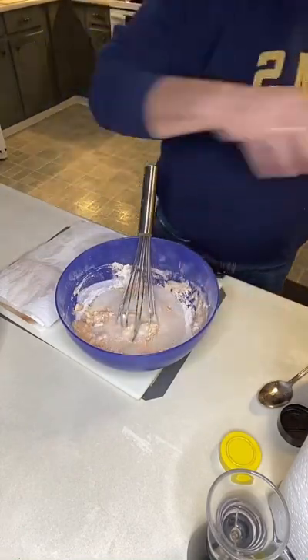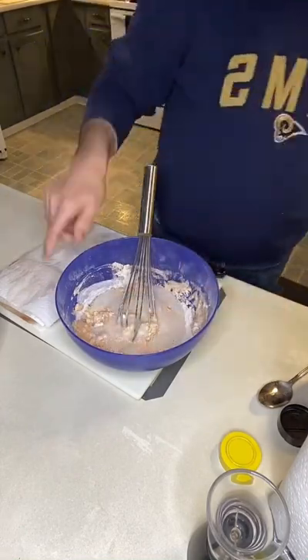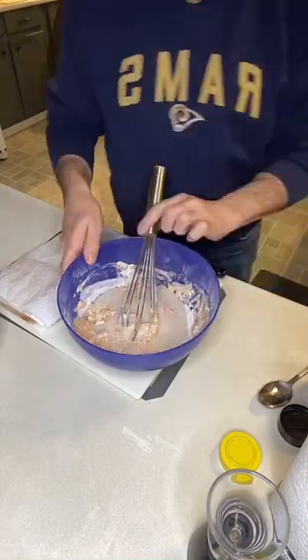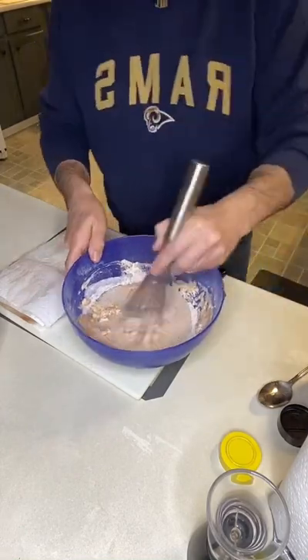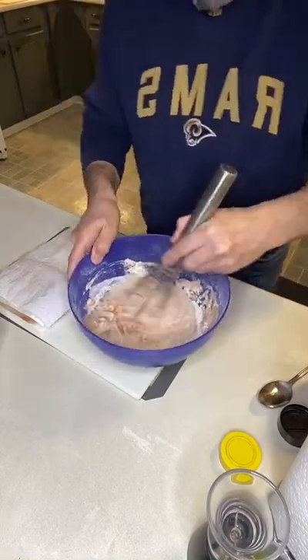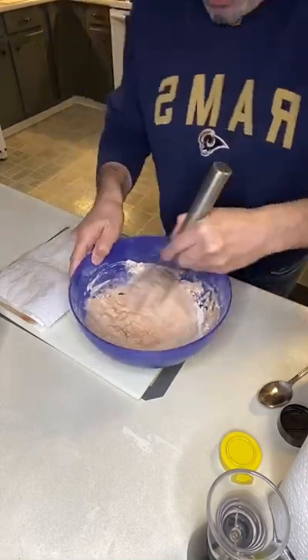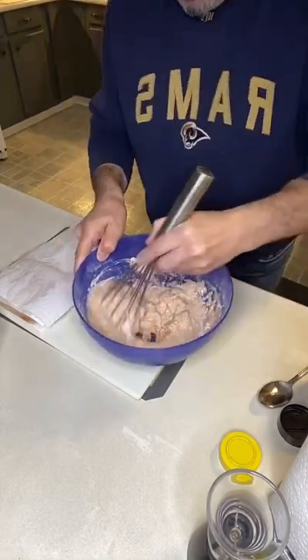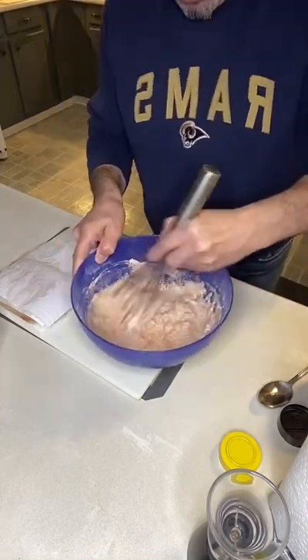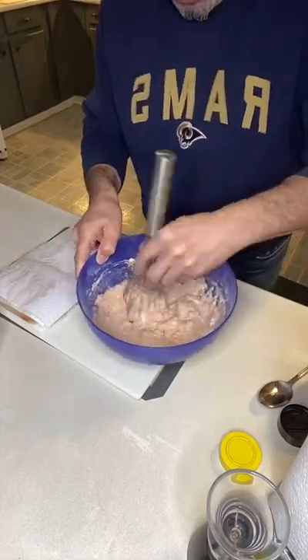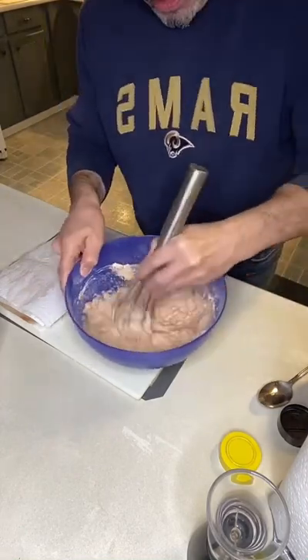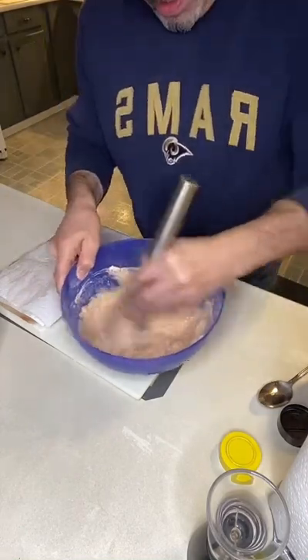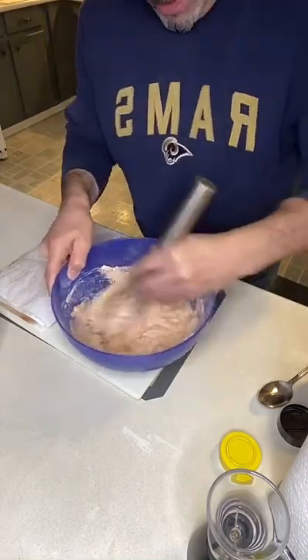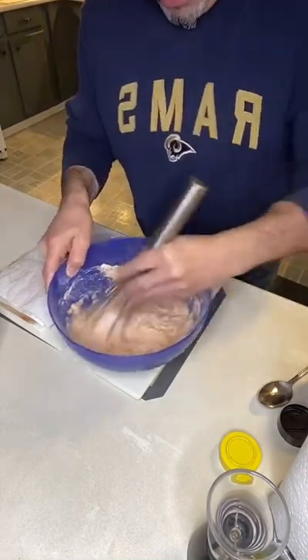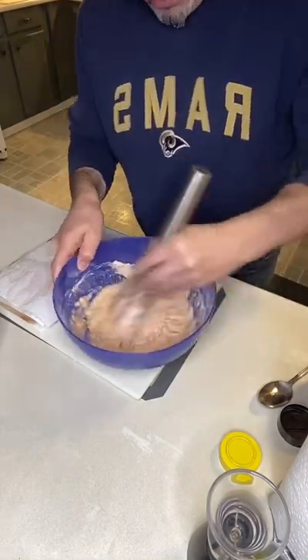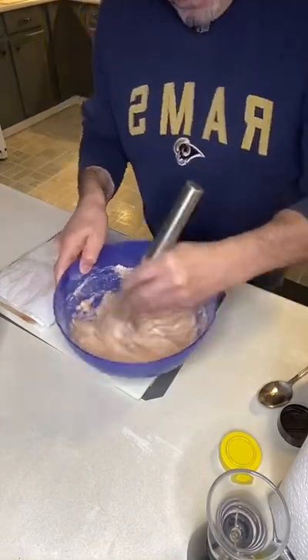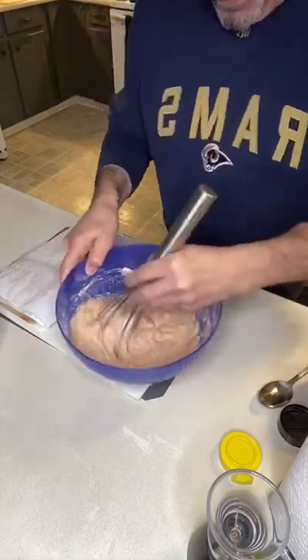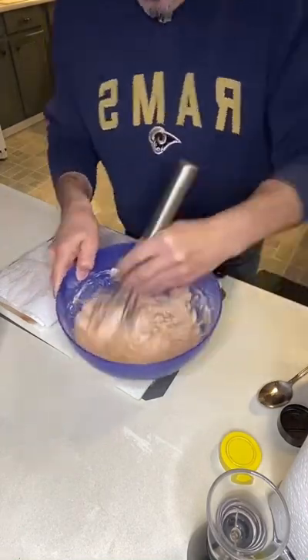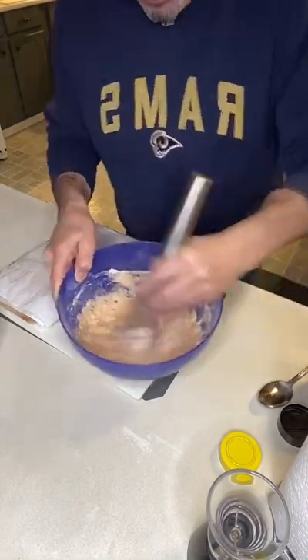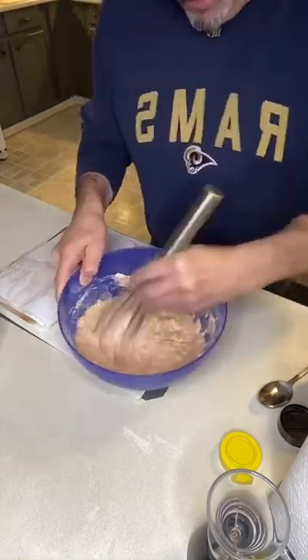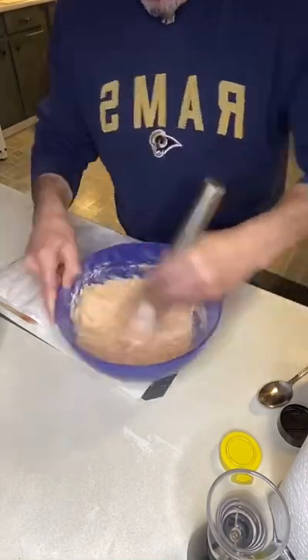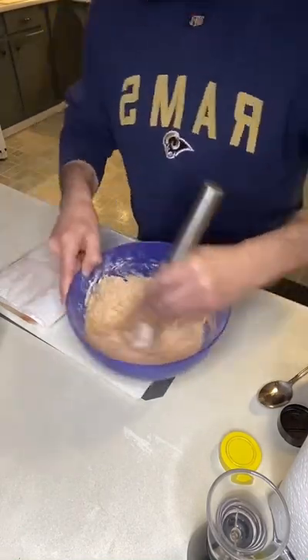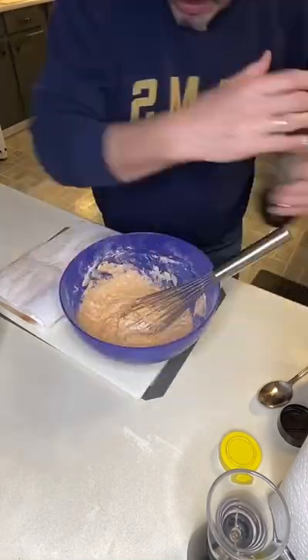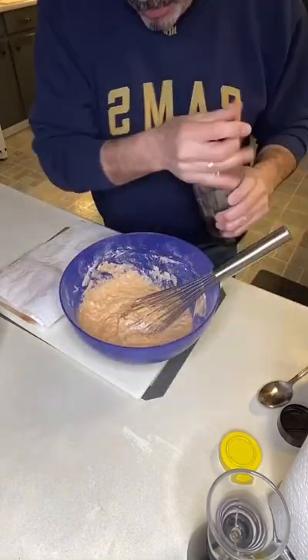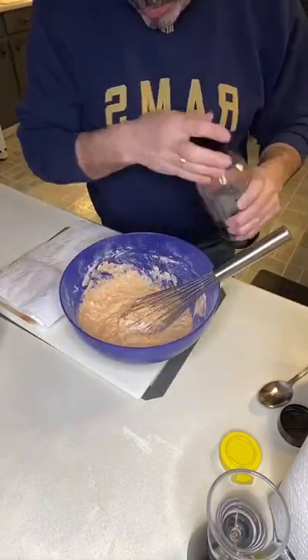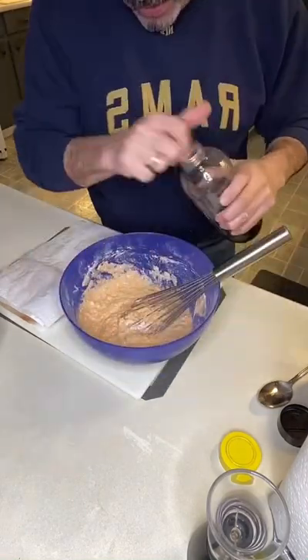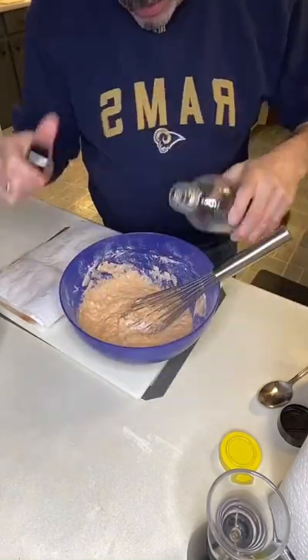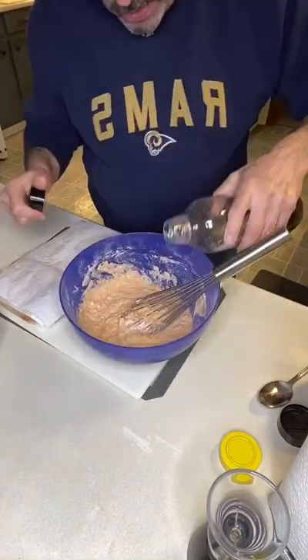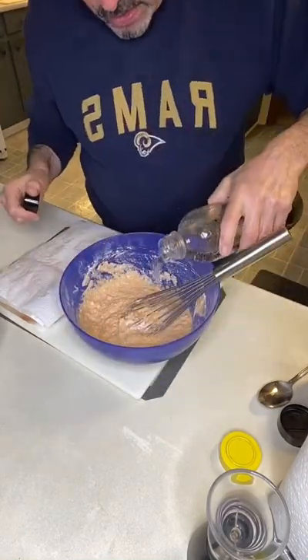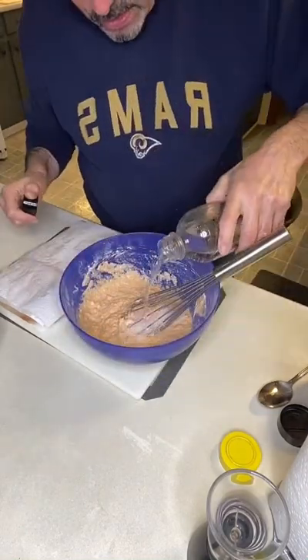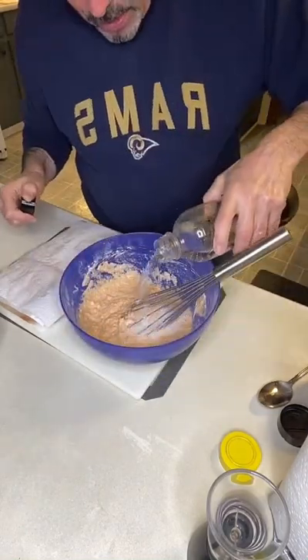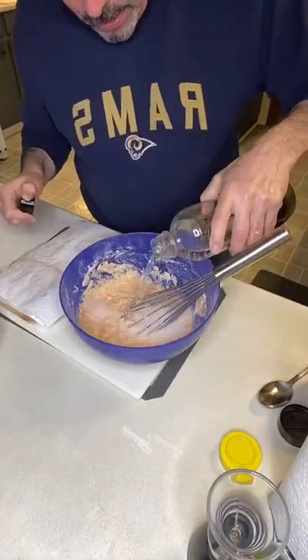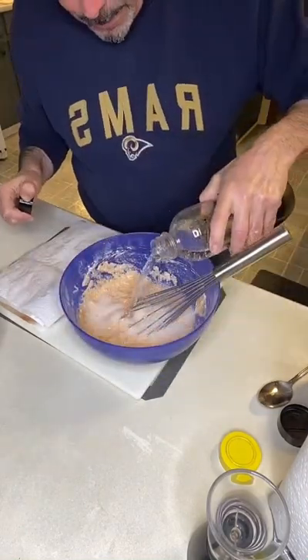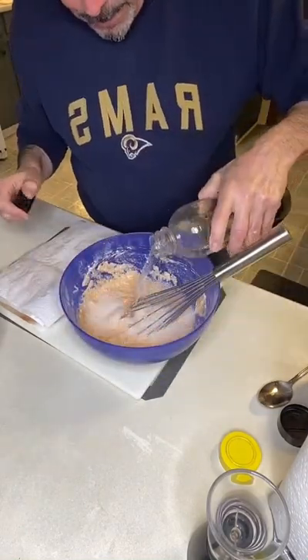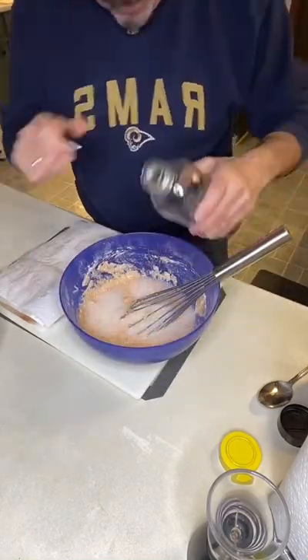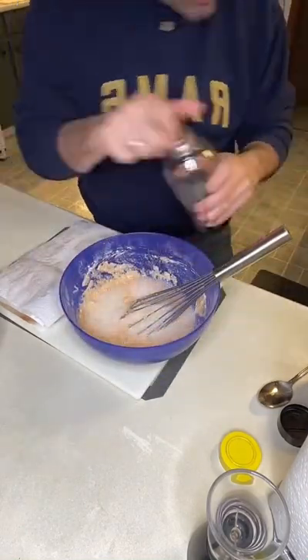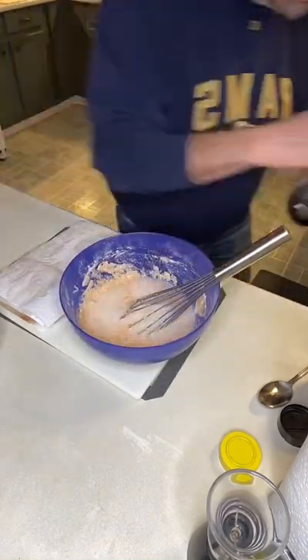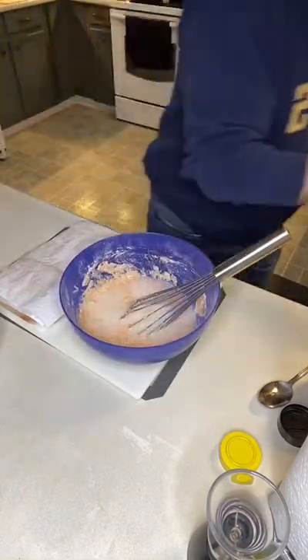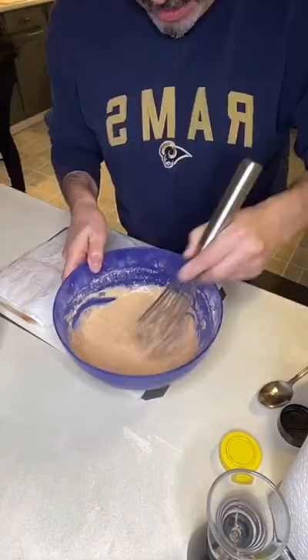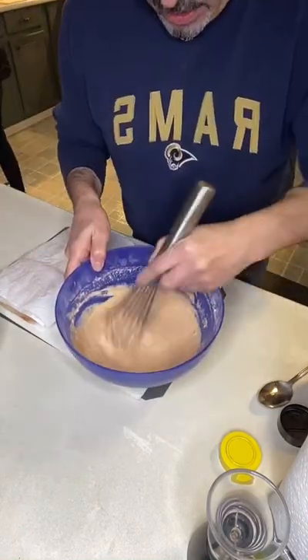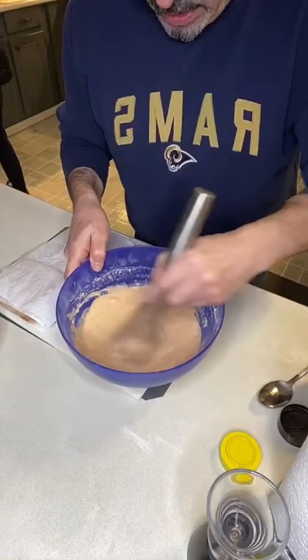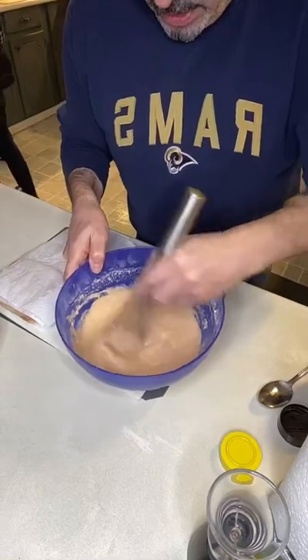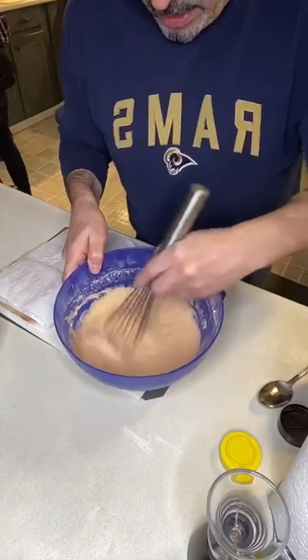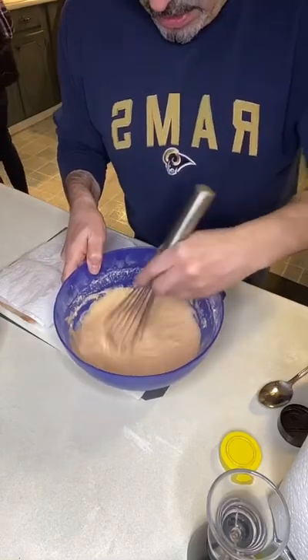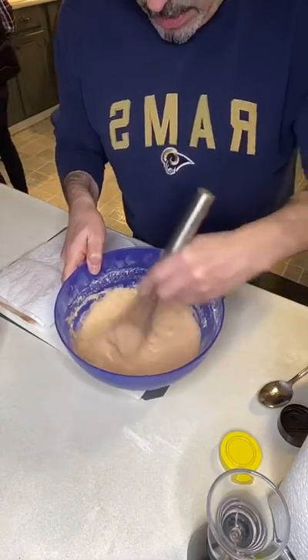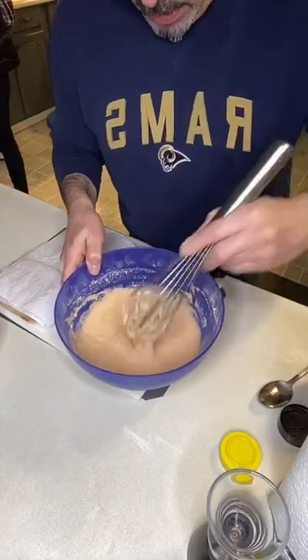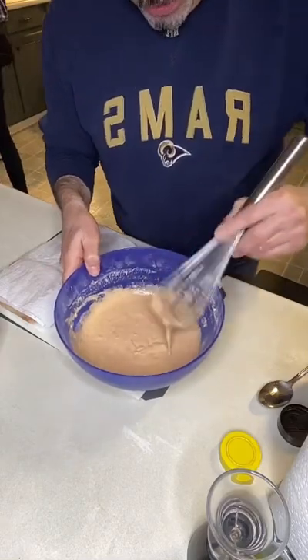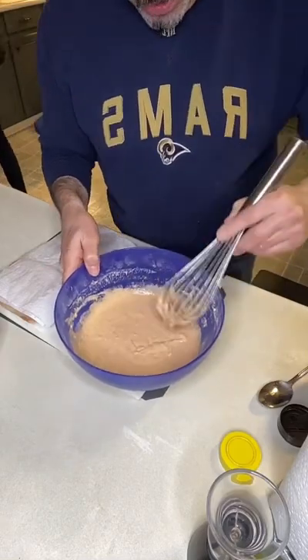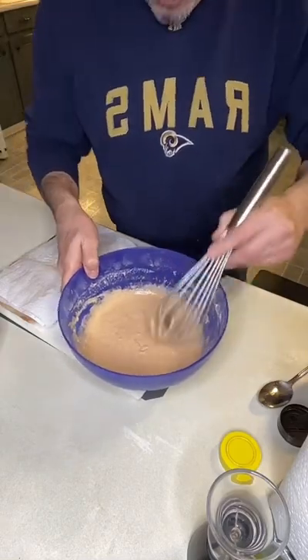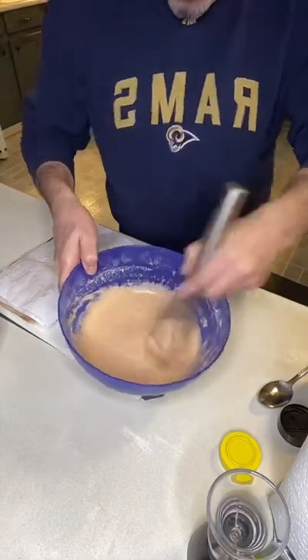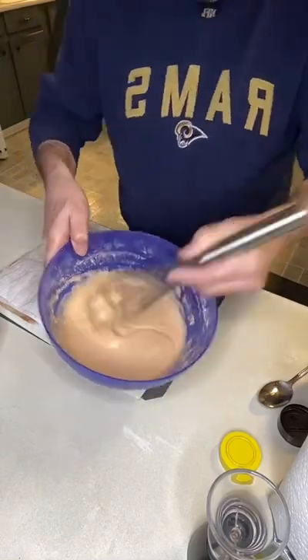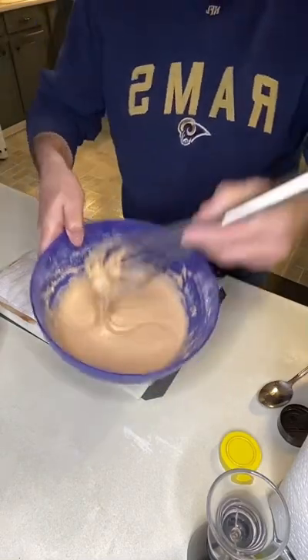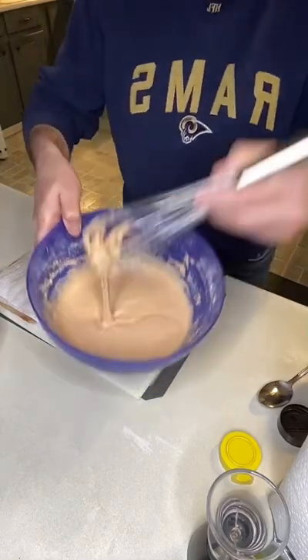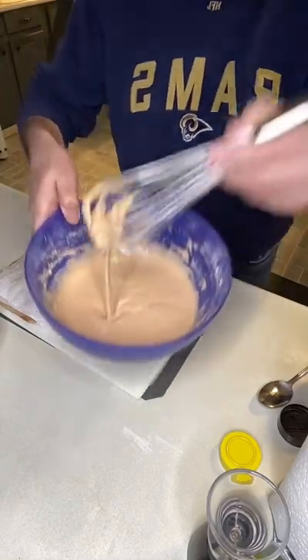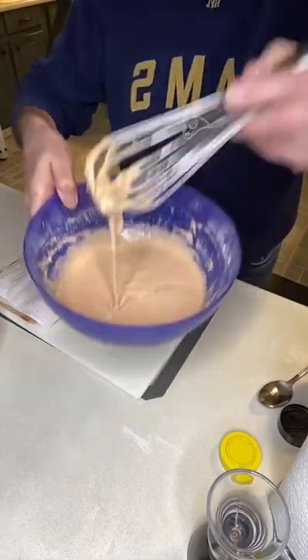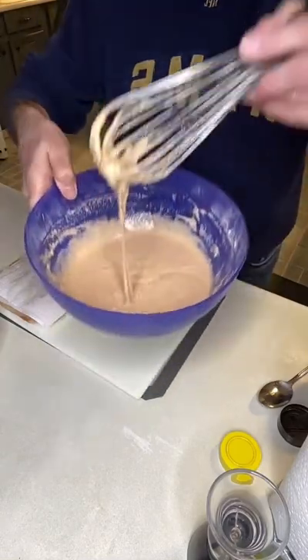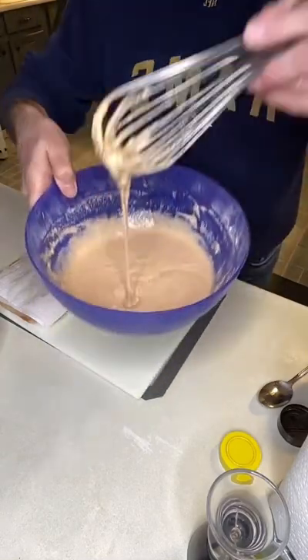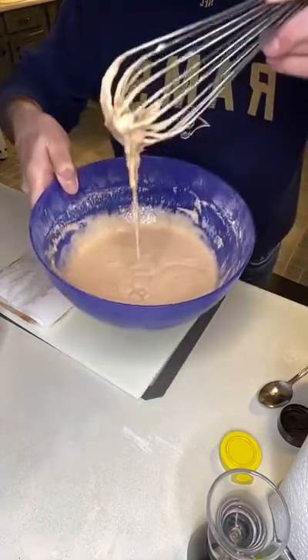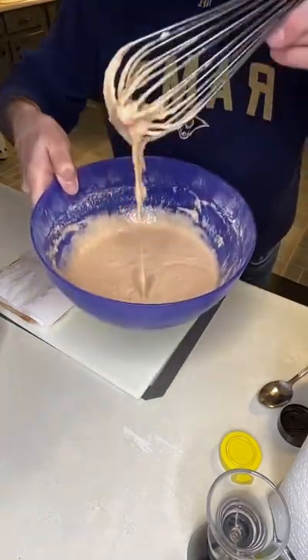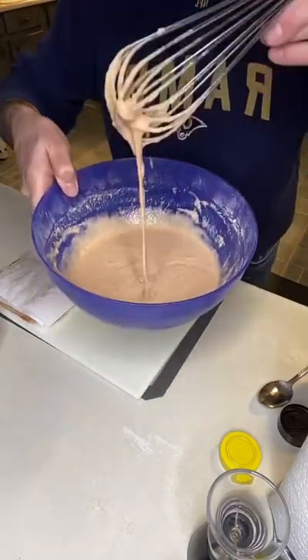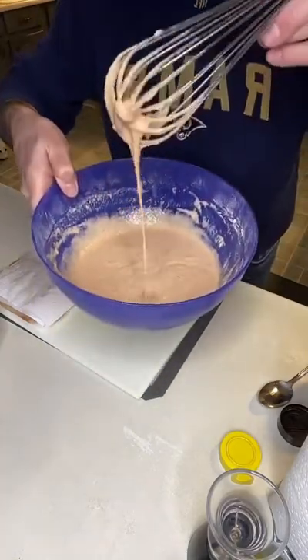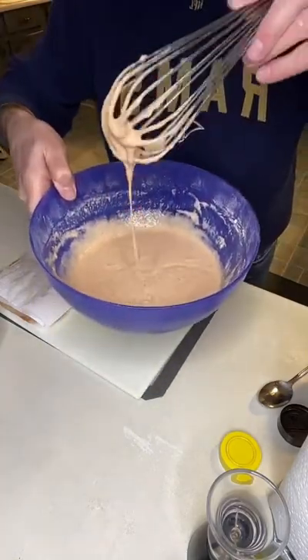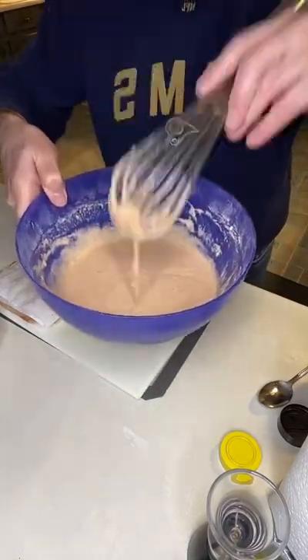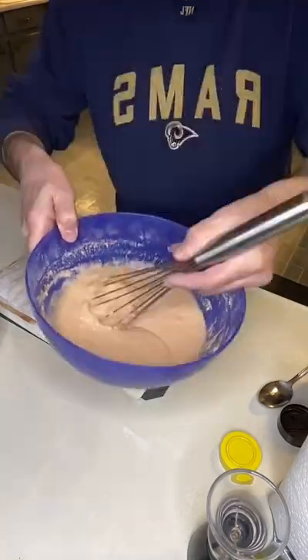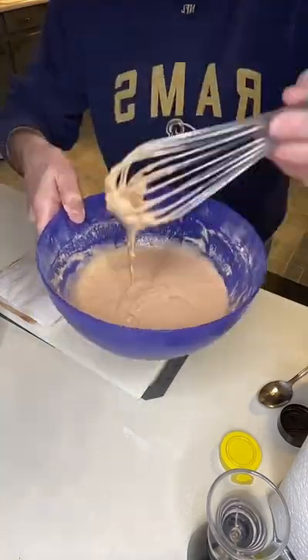Now I'm adding soda water, but you can add tonic water or beer. Add a little bit at a time until you get this consistency.